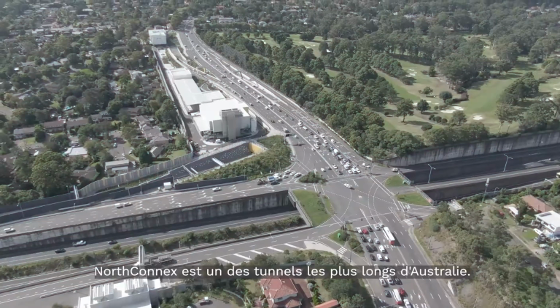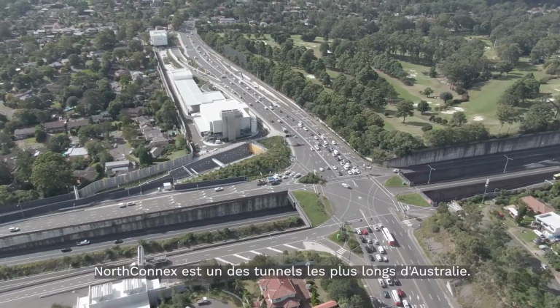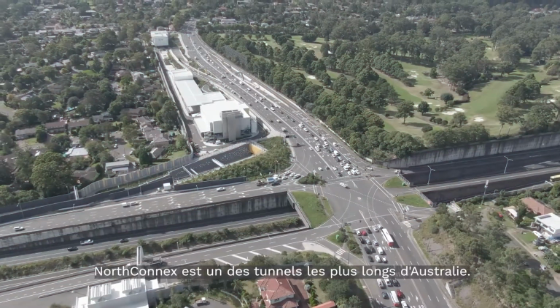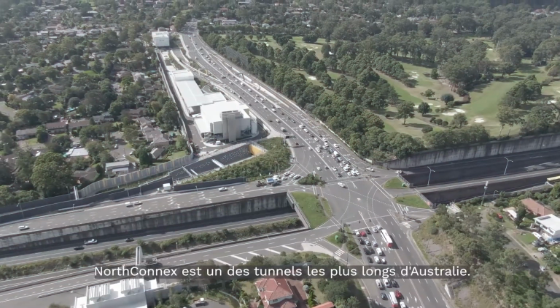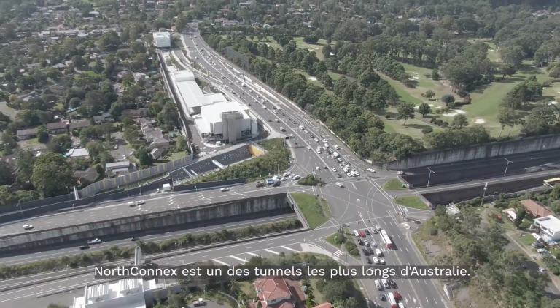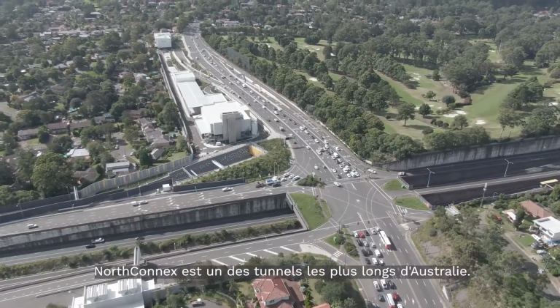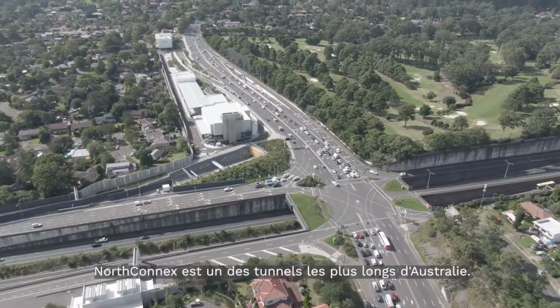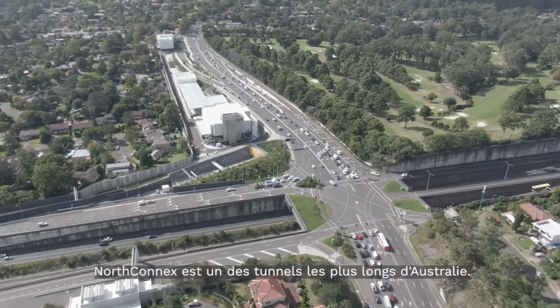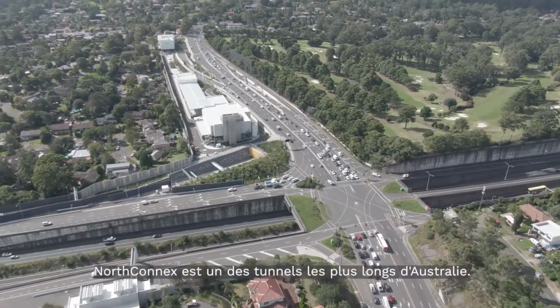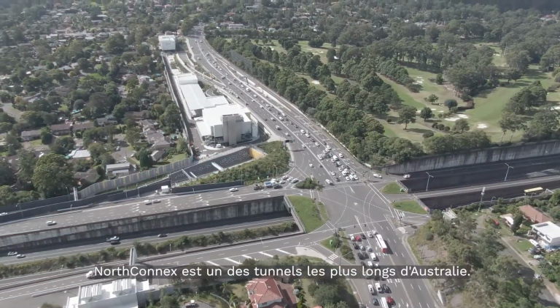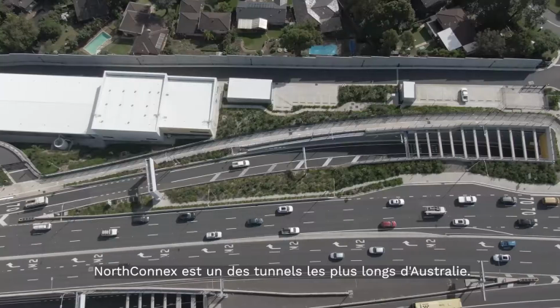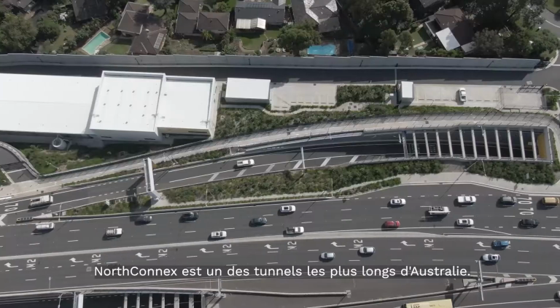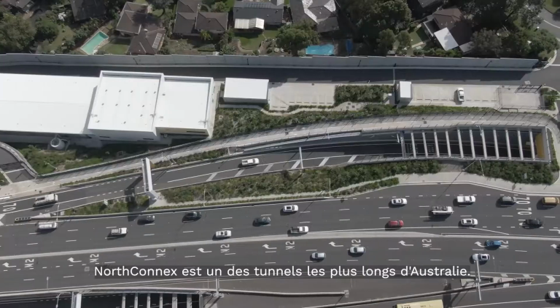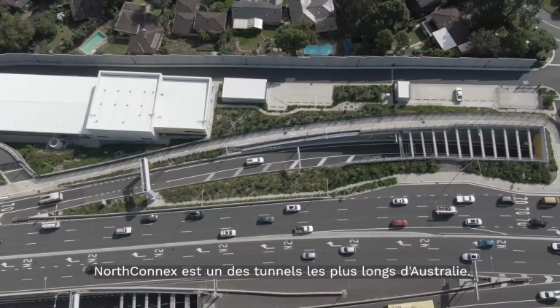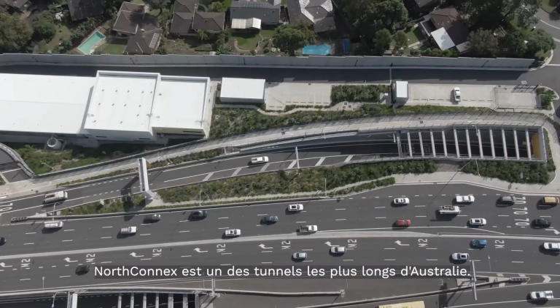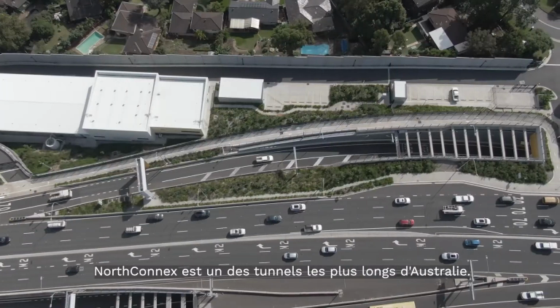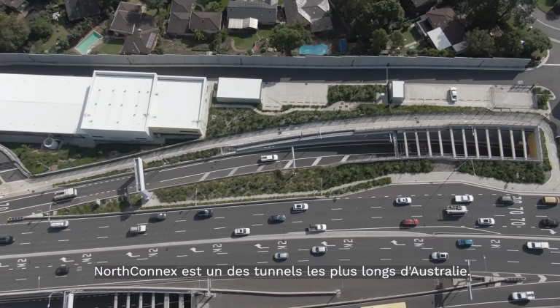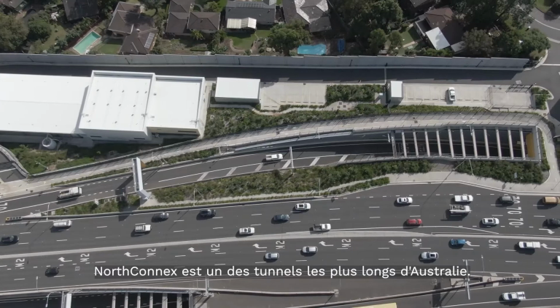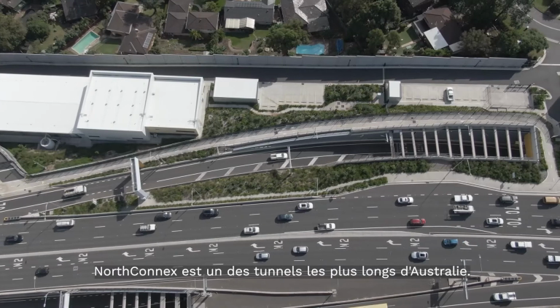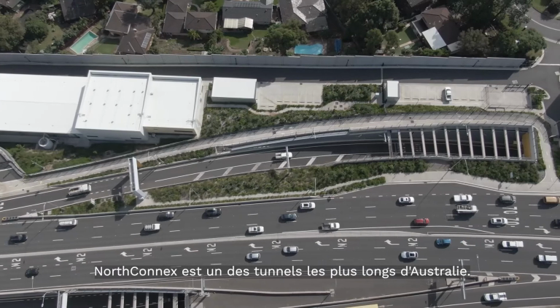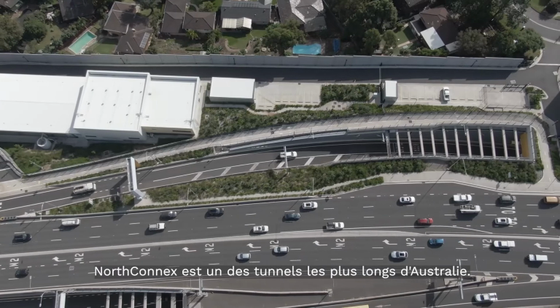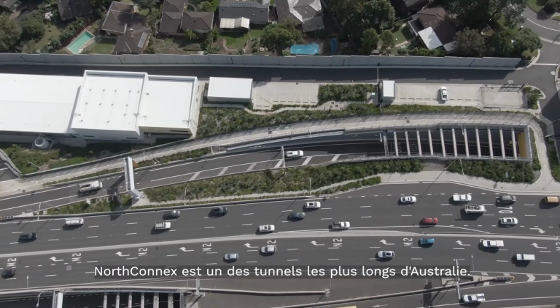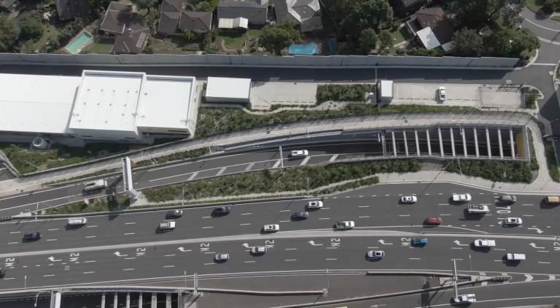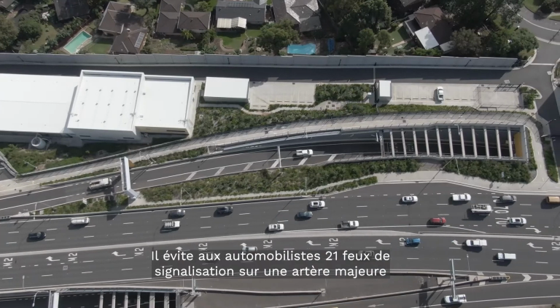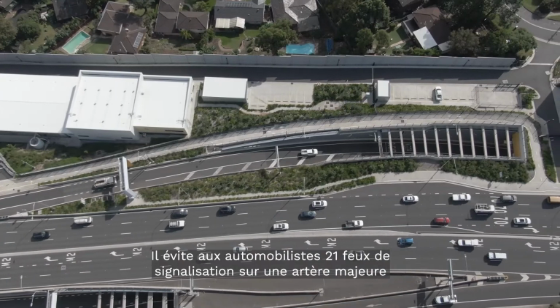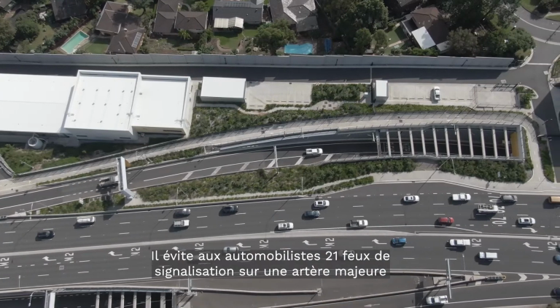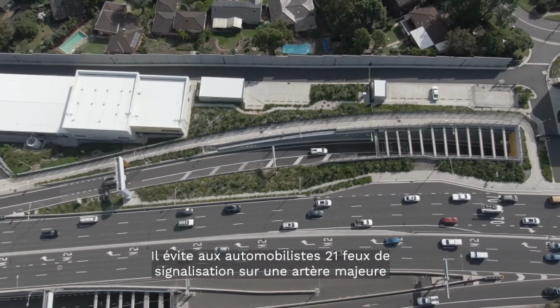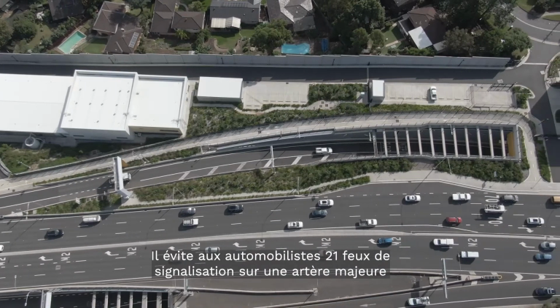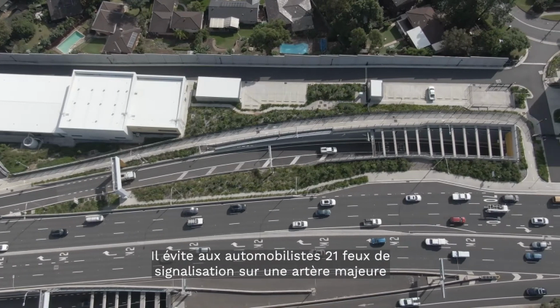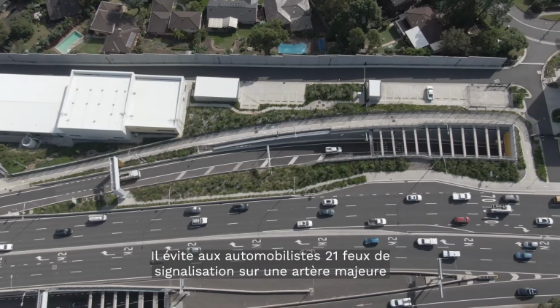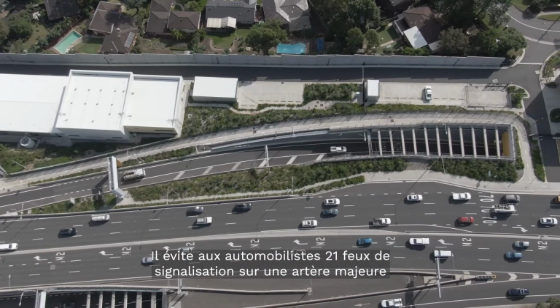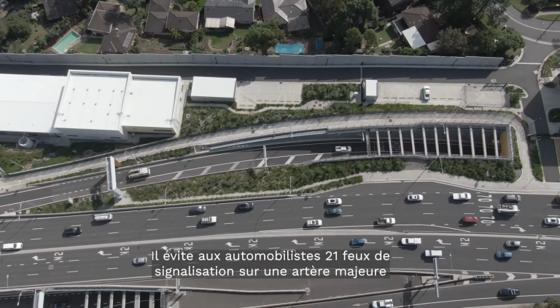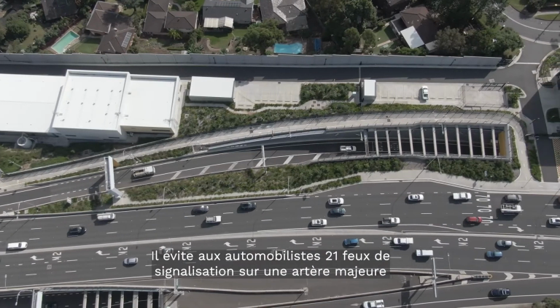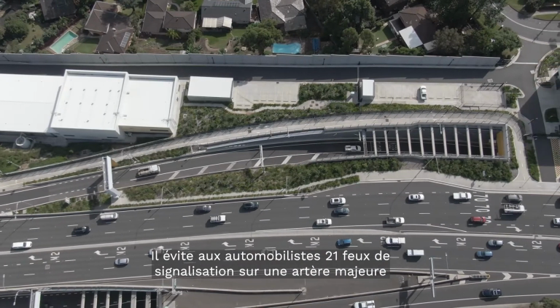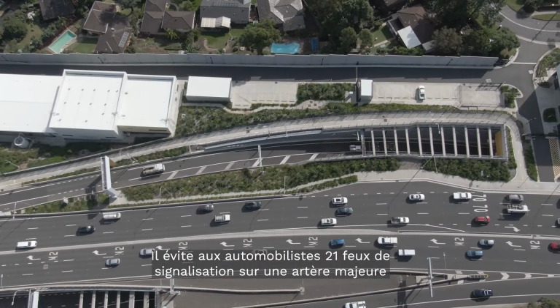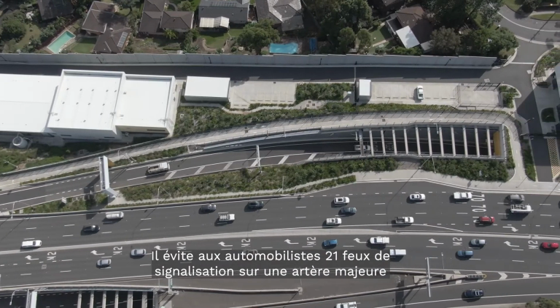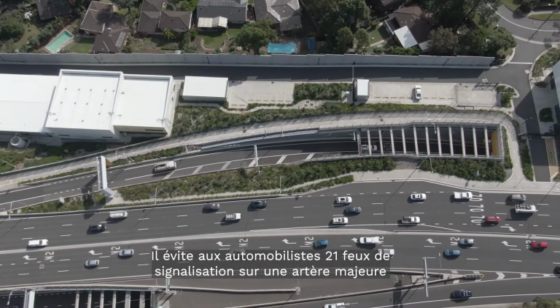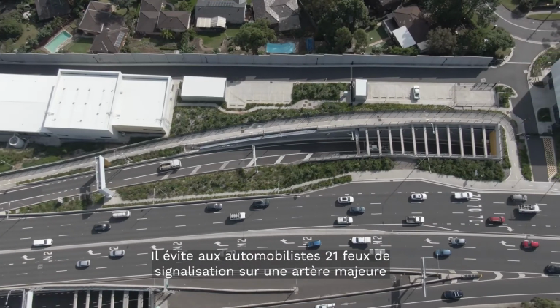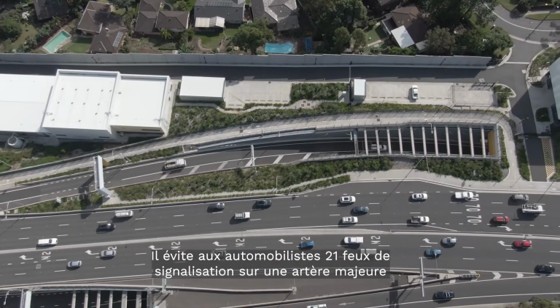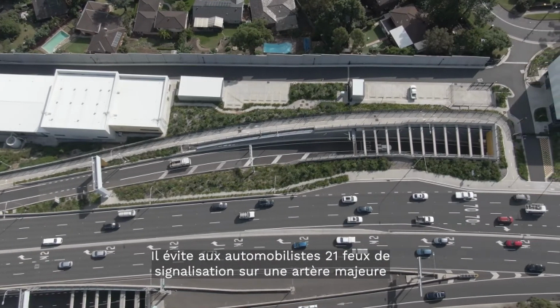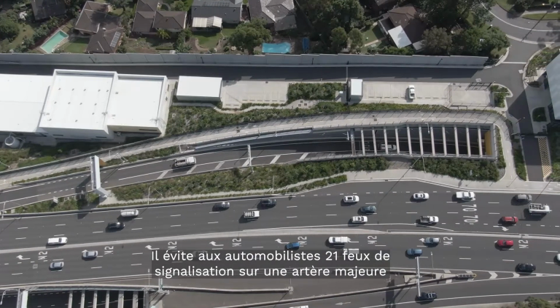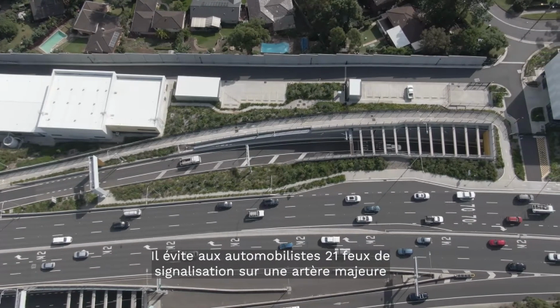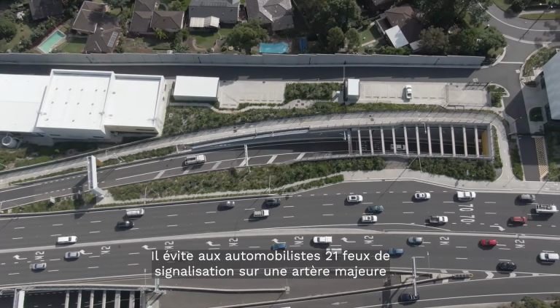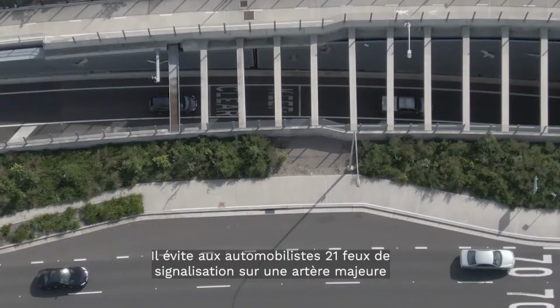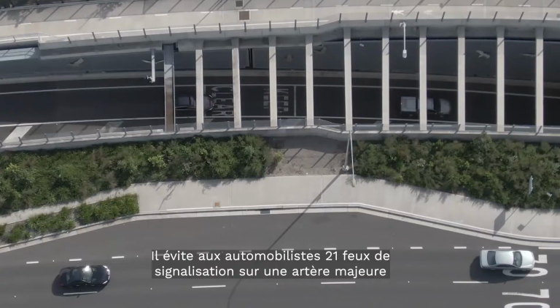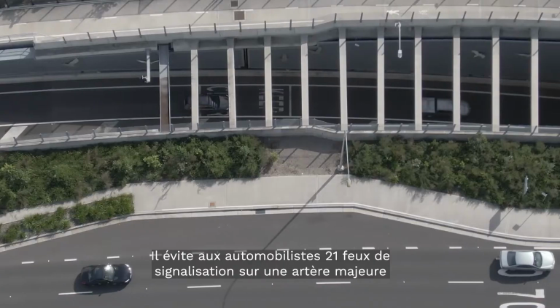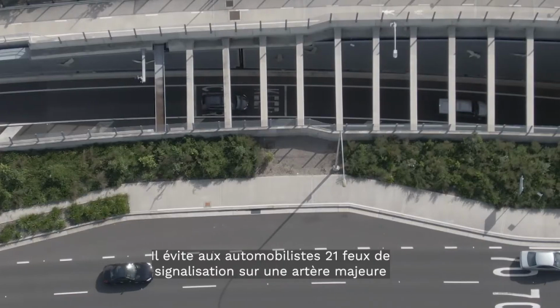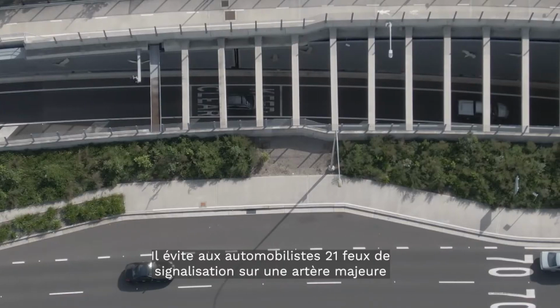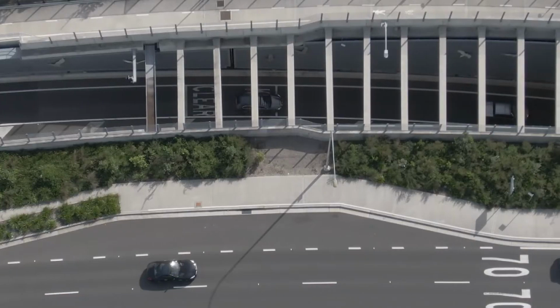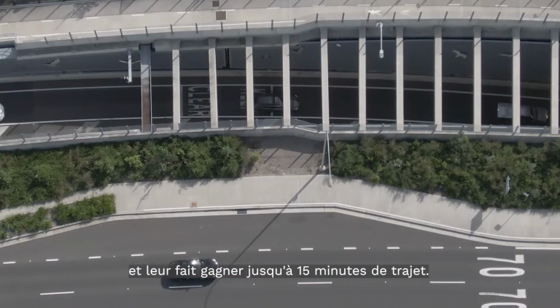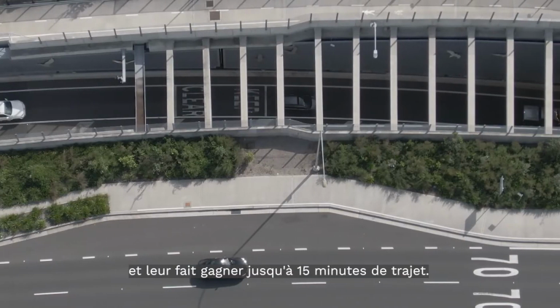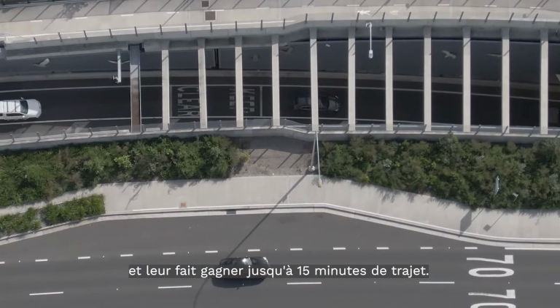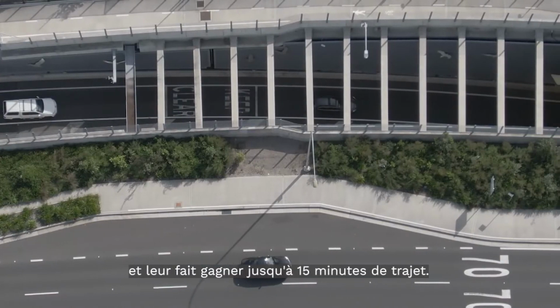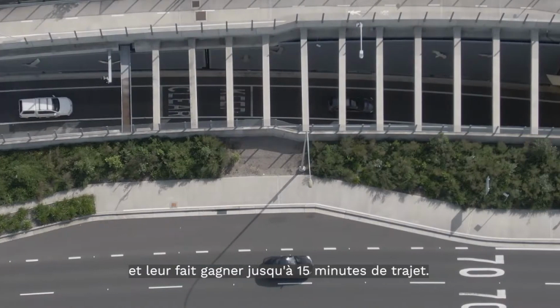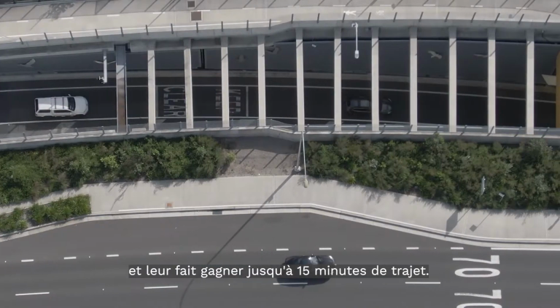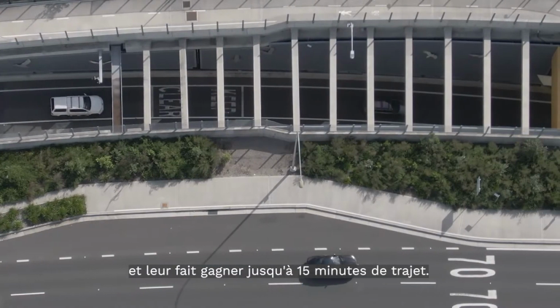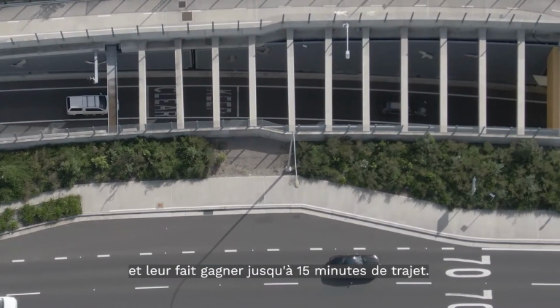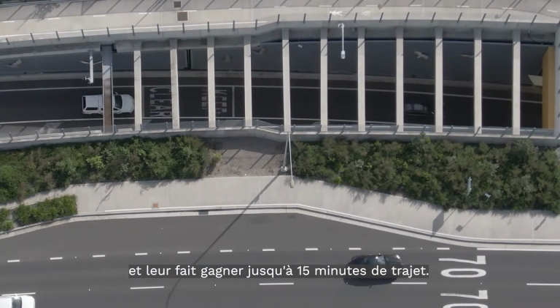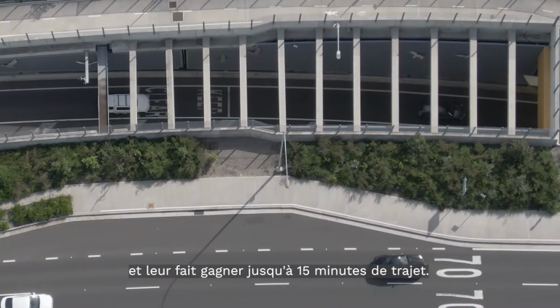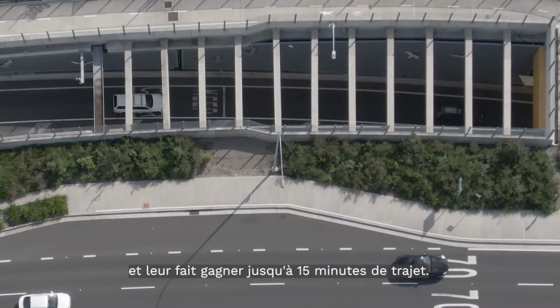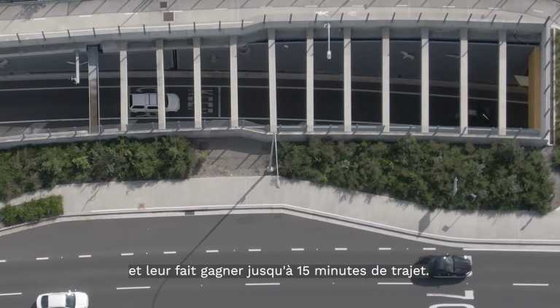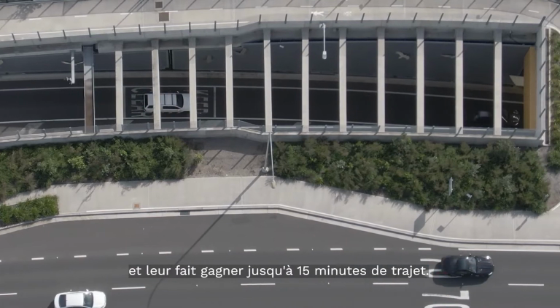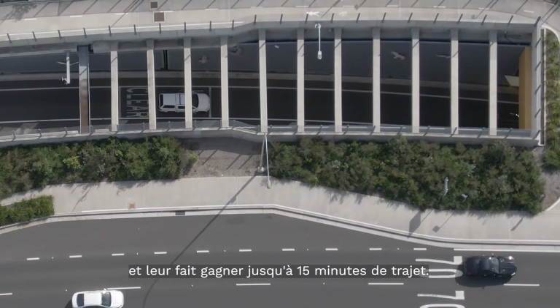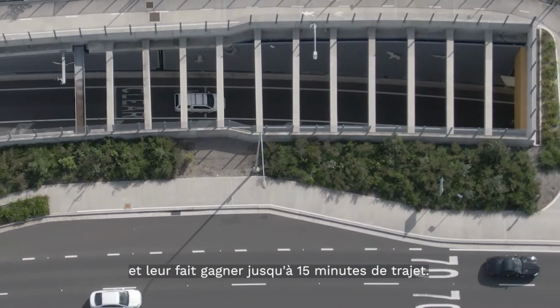NorthConnex is Australia's deepest tunnel, allowing motorists to avoid 21 sets of traffic lights on Pinnacle Road and slashing up to 15 minutes in travel time.